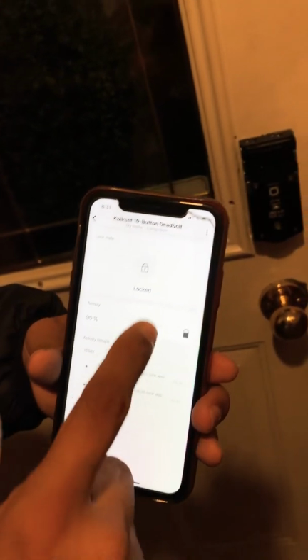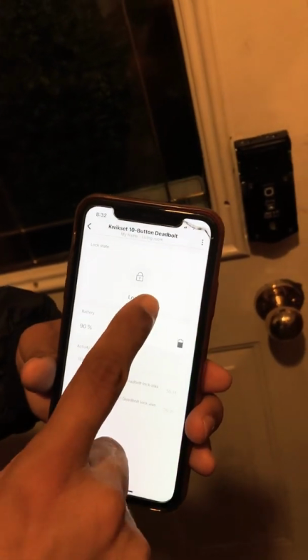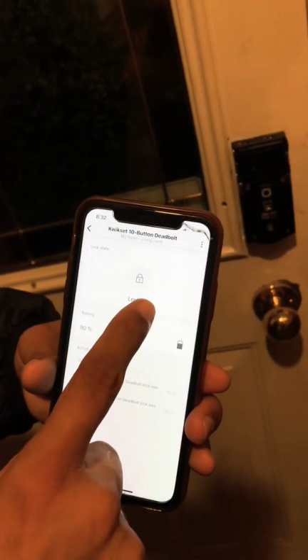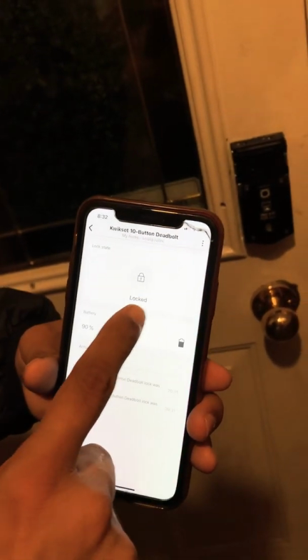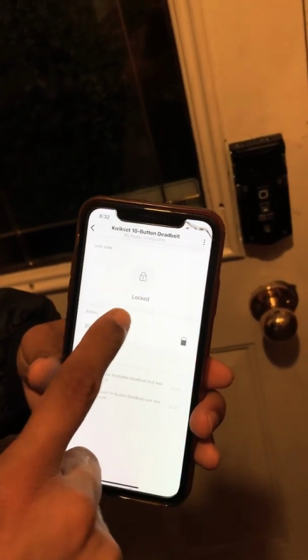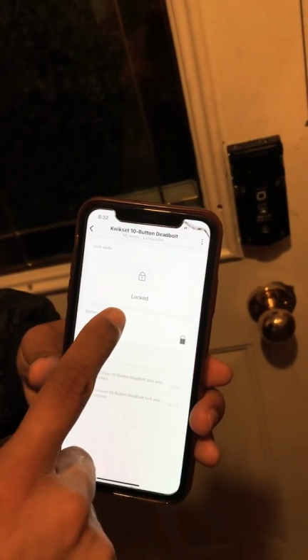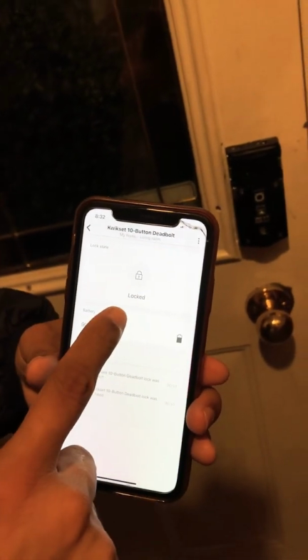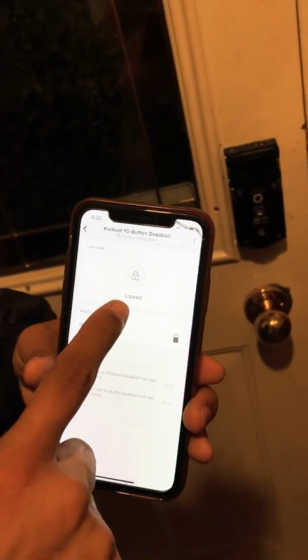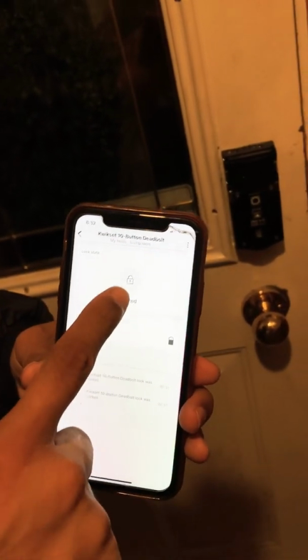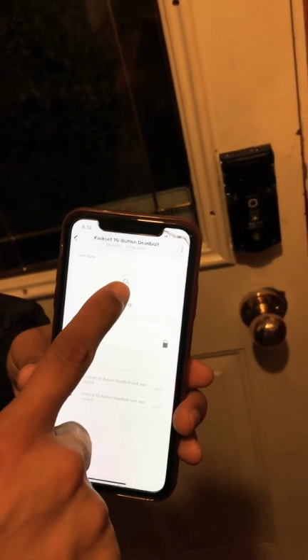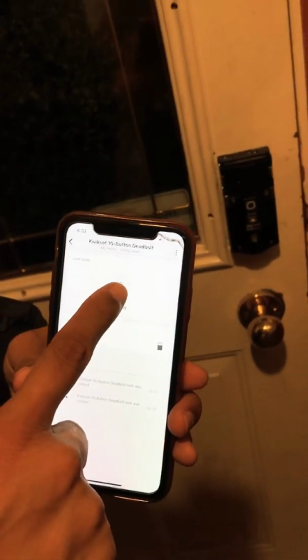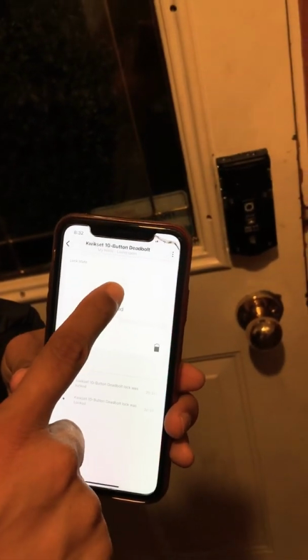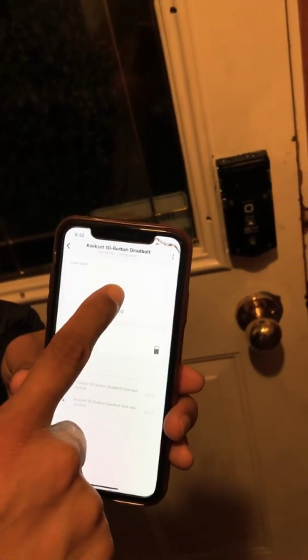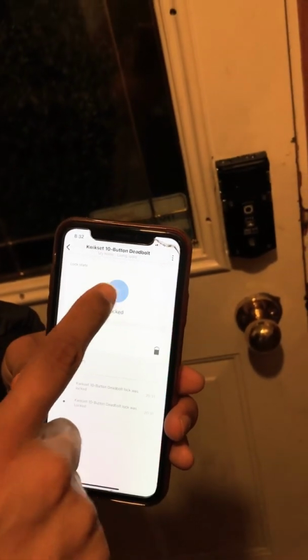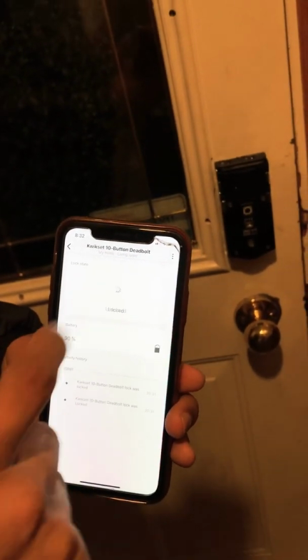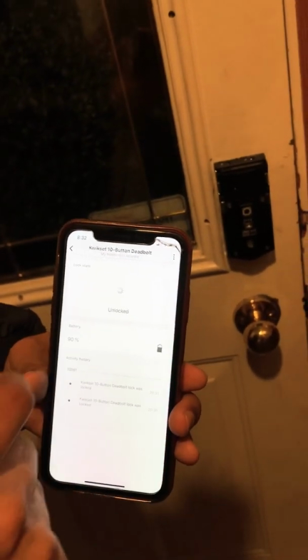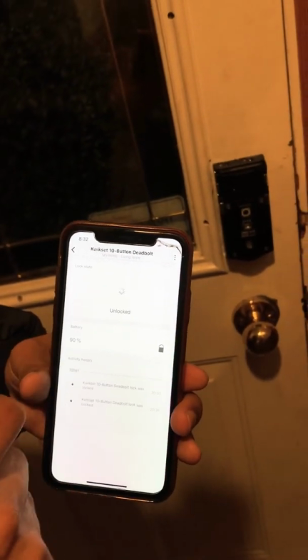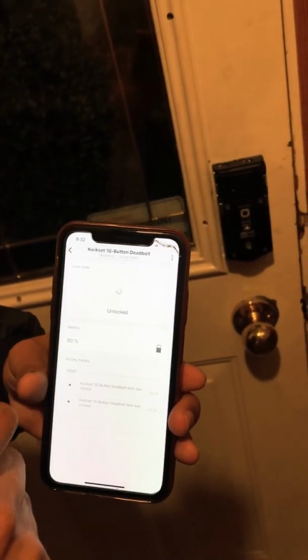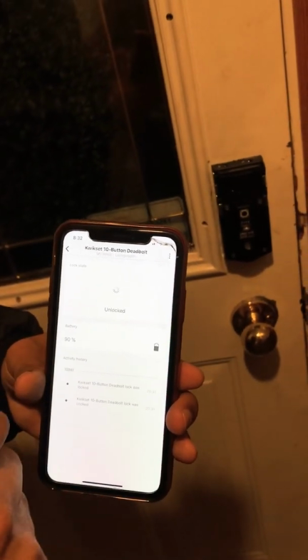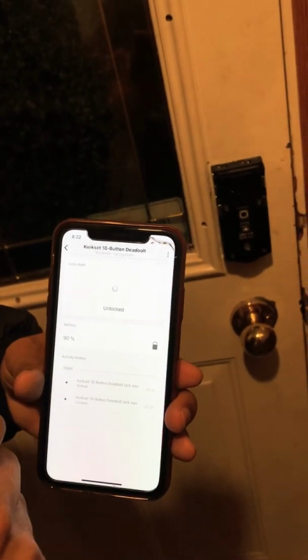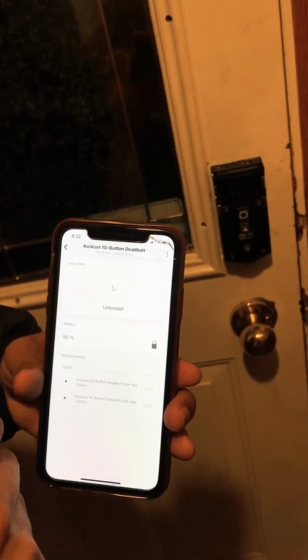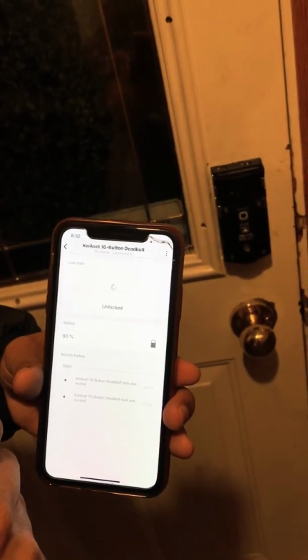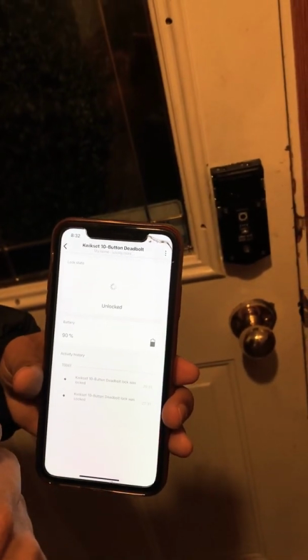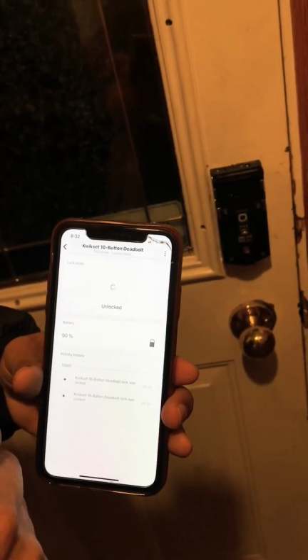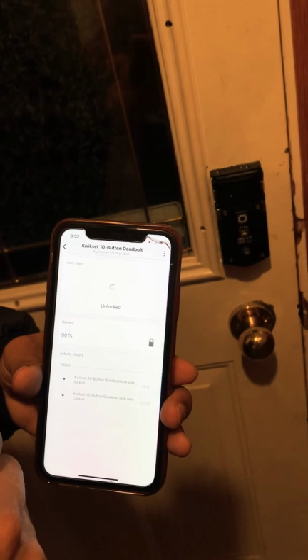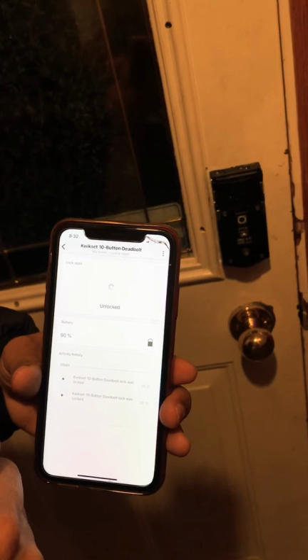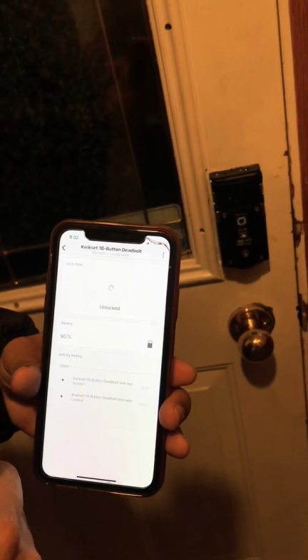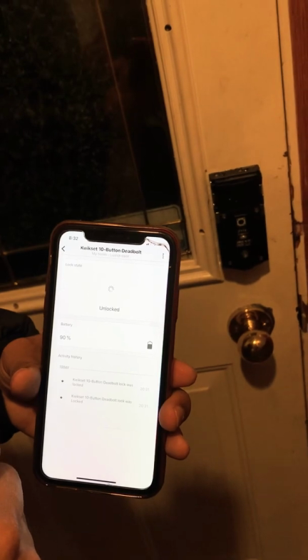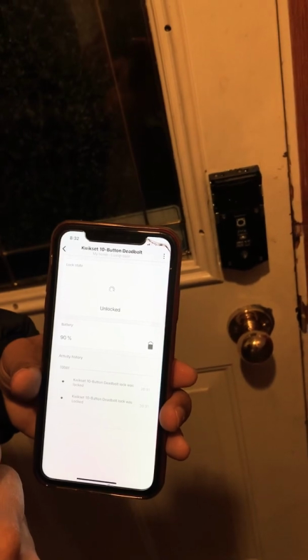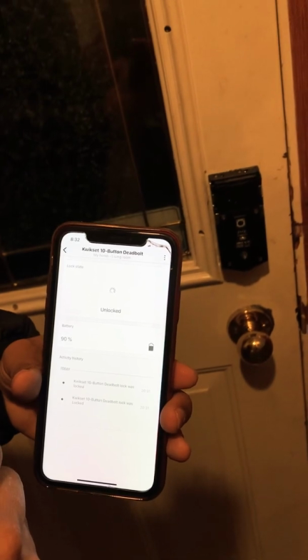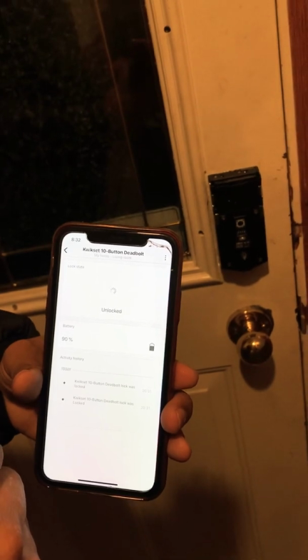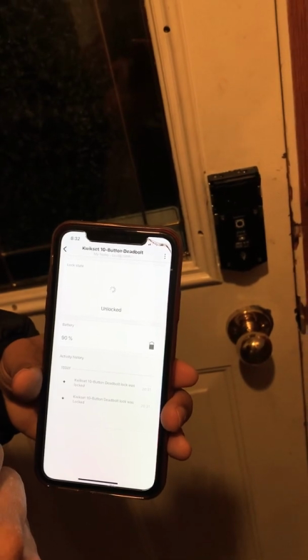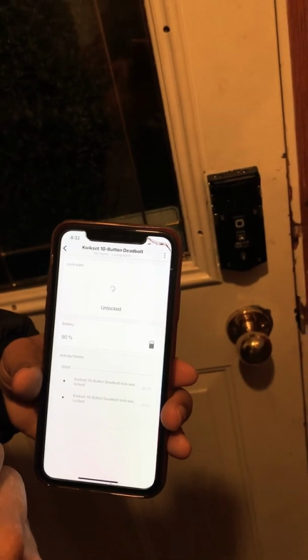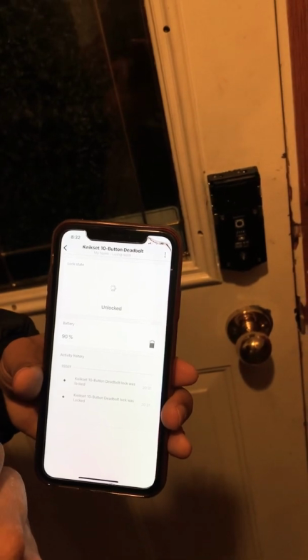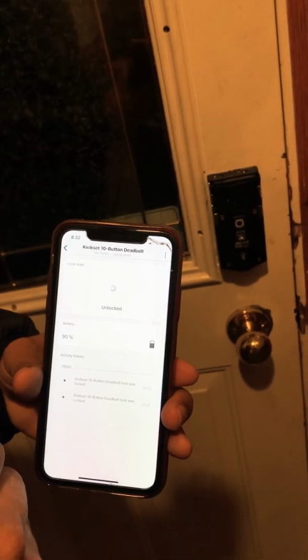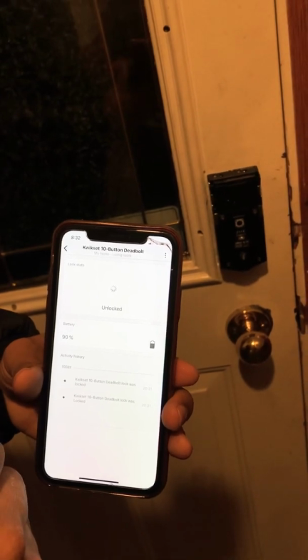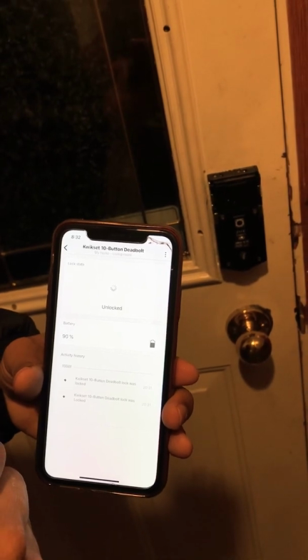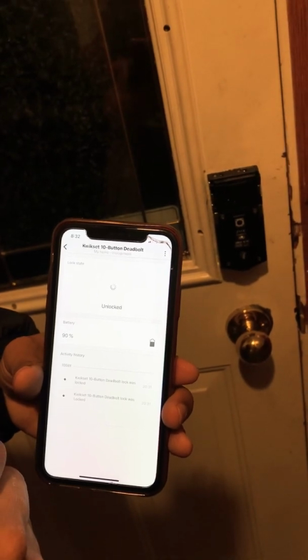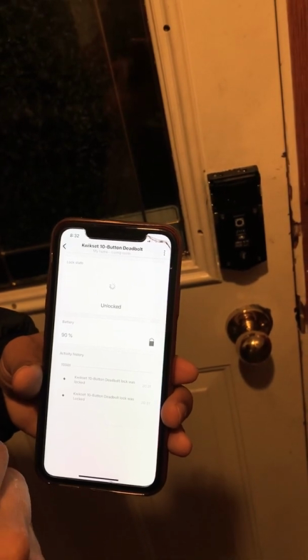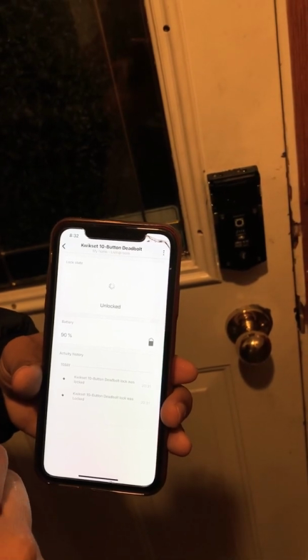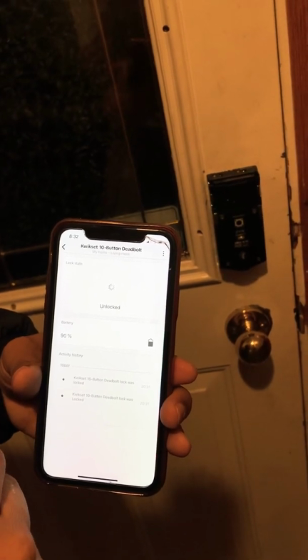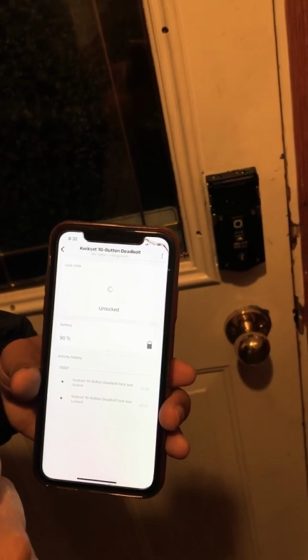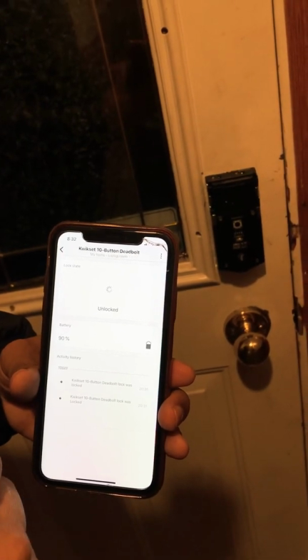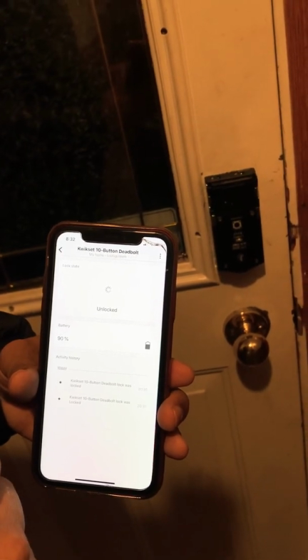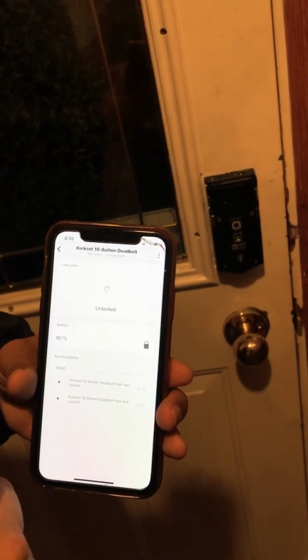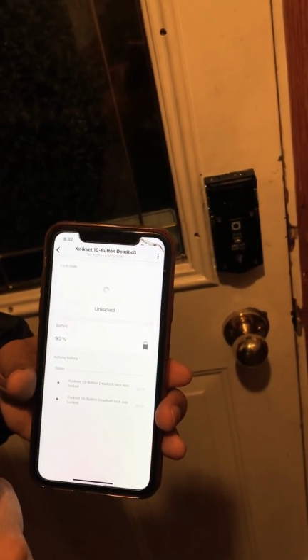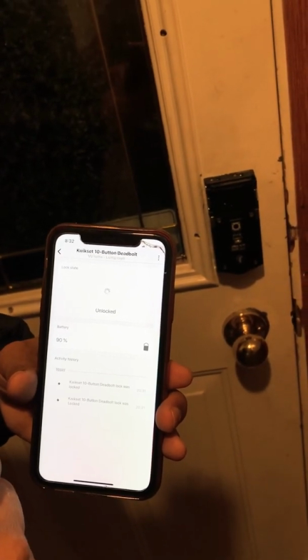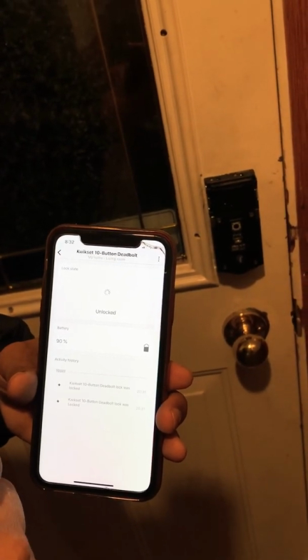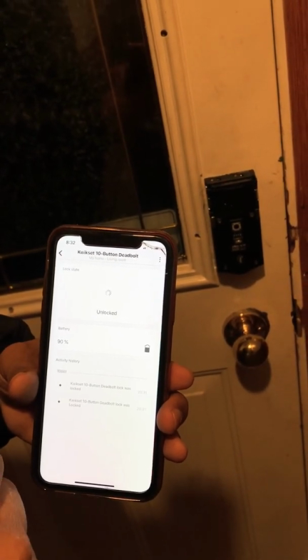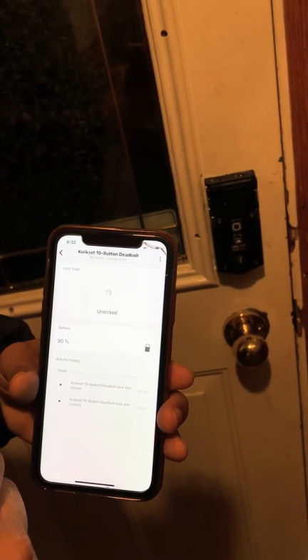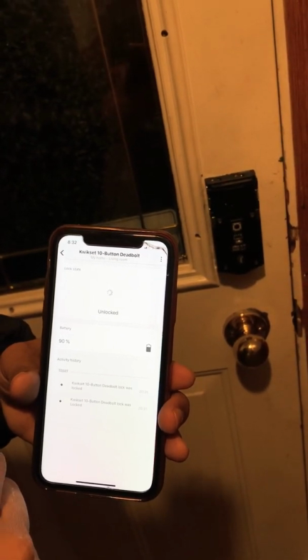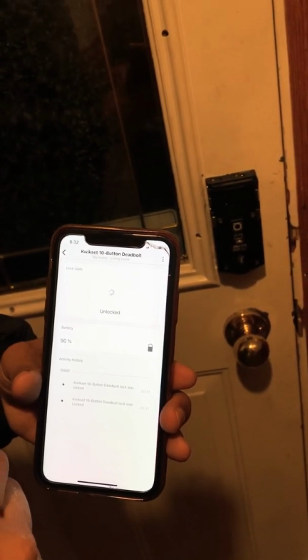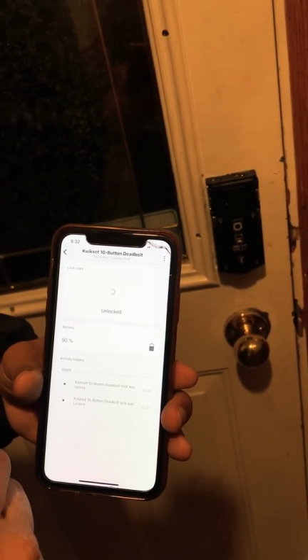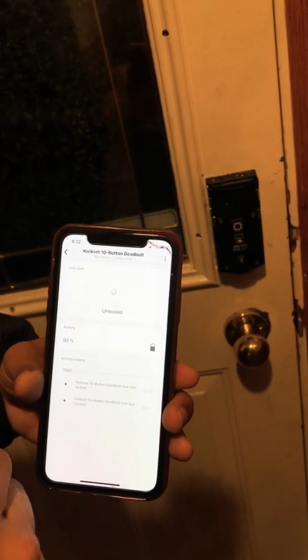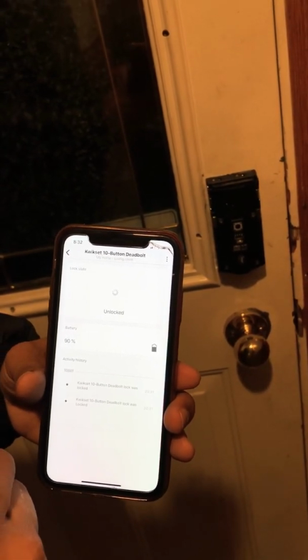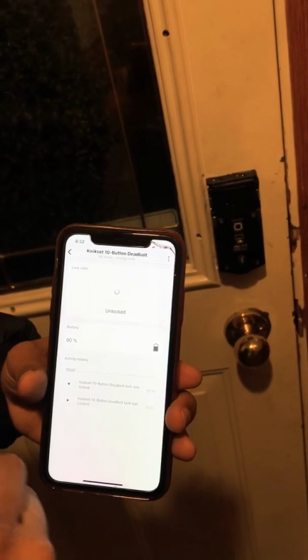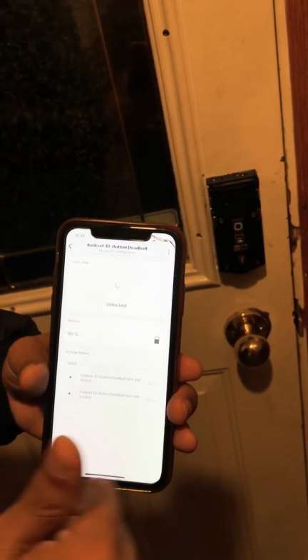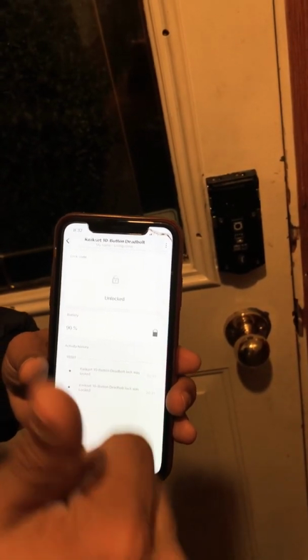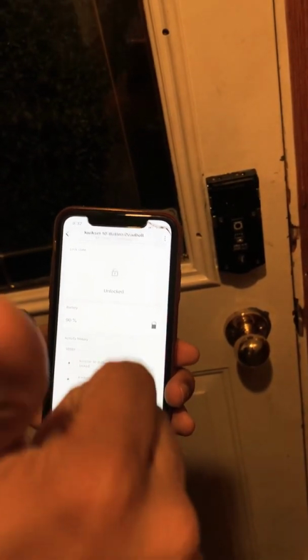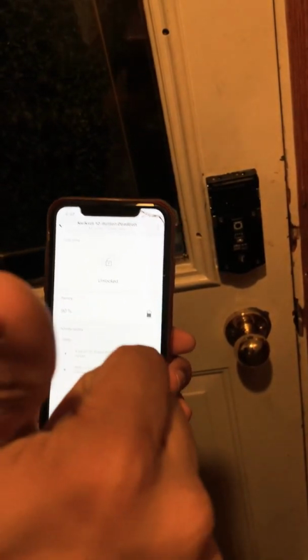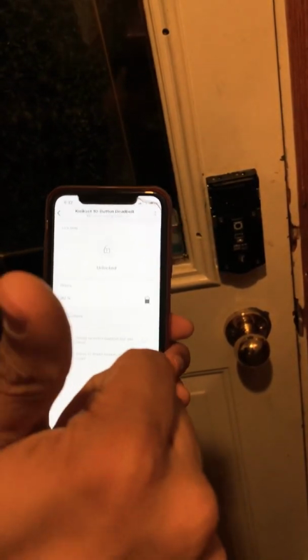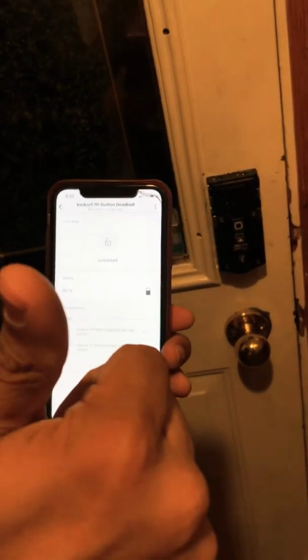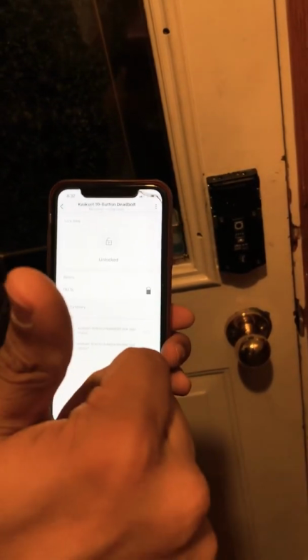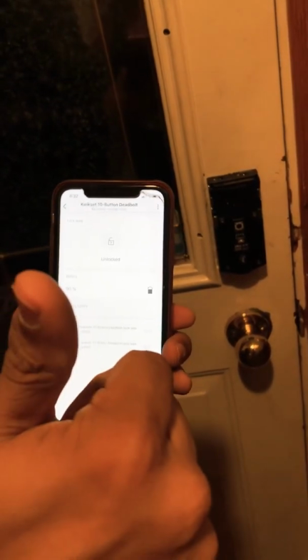Now choose a name for the device, click there, and your door lock is all set up.